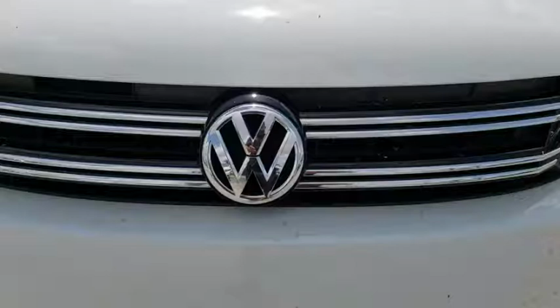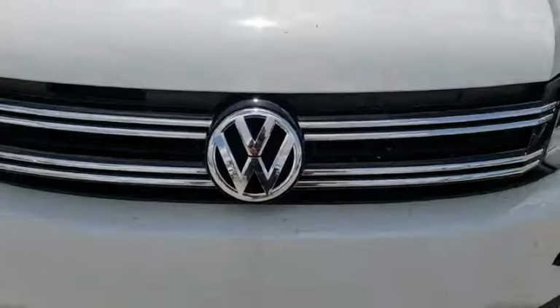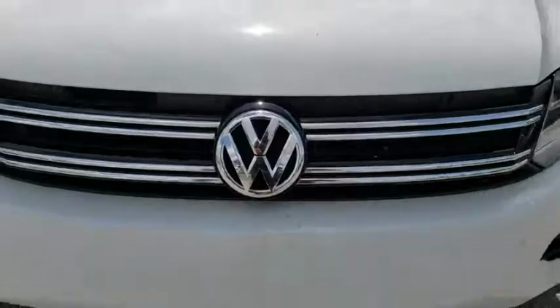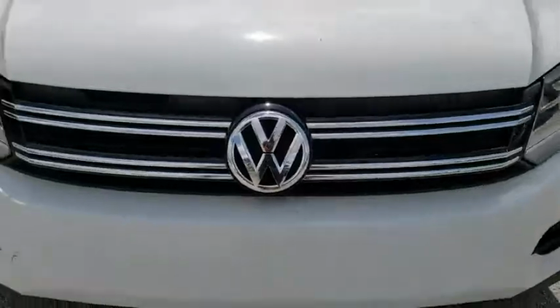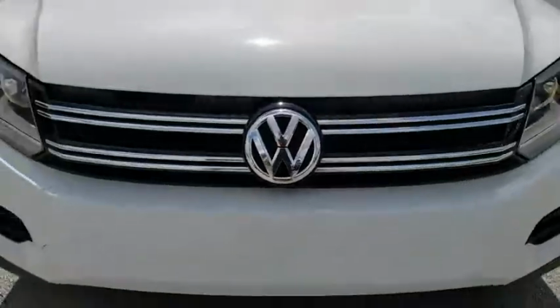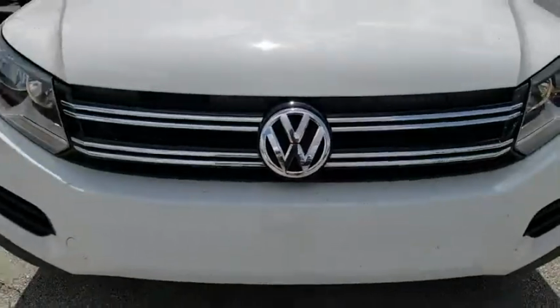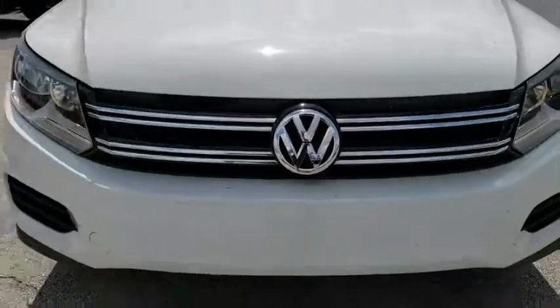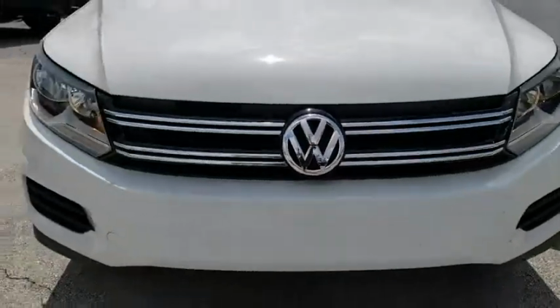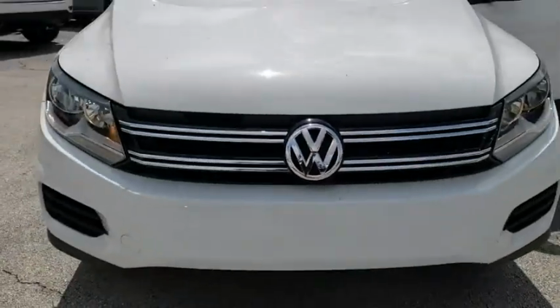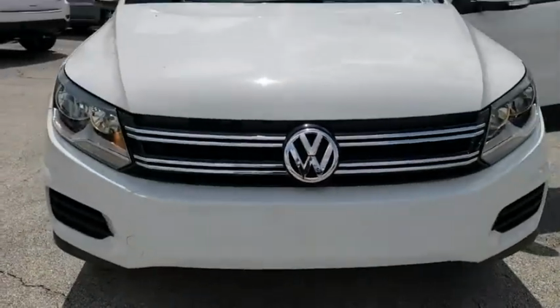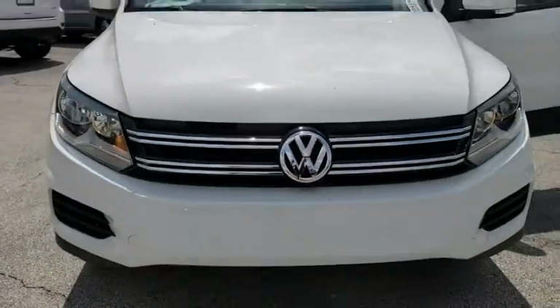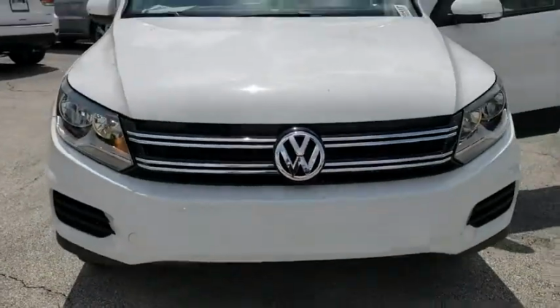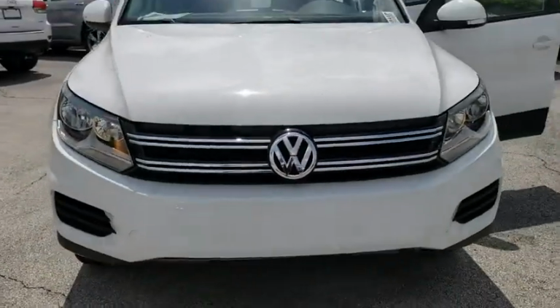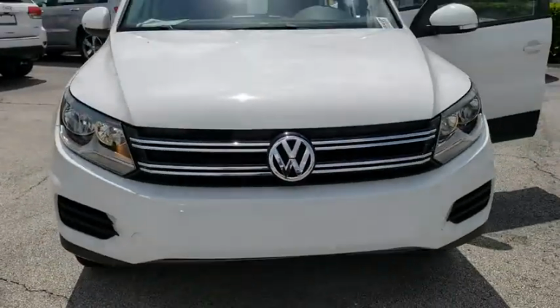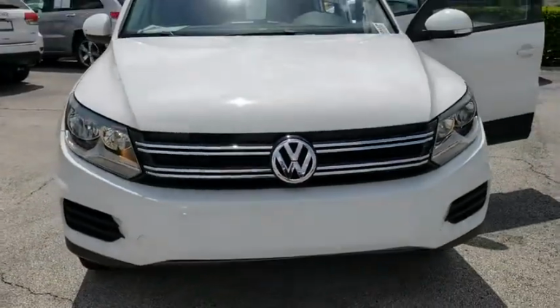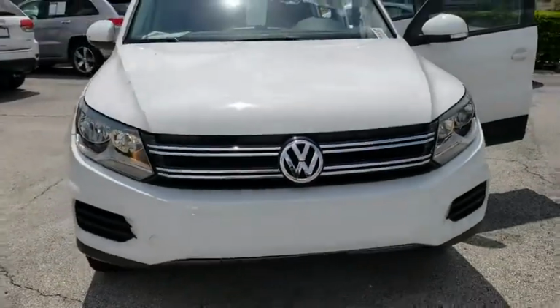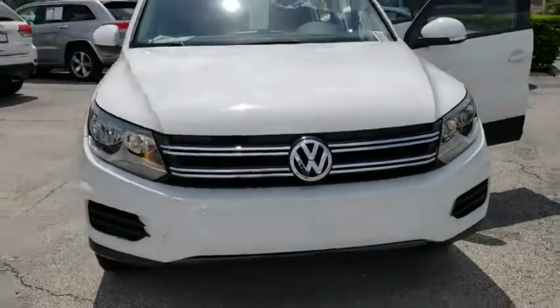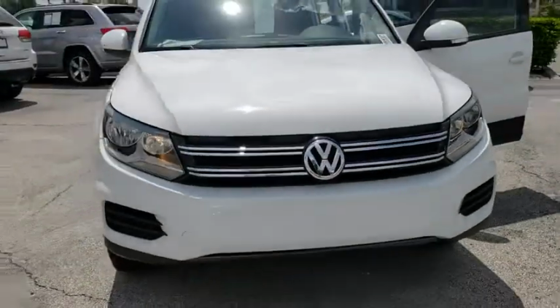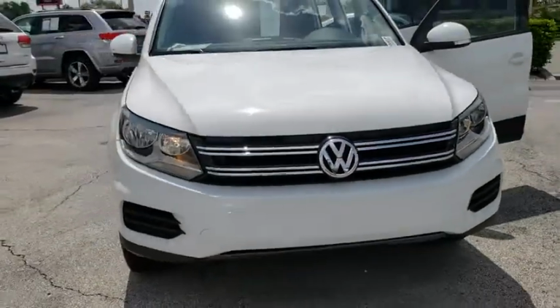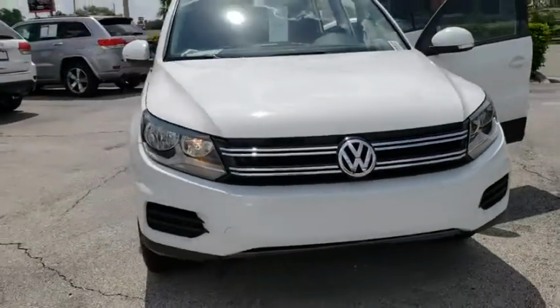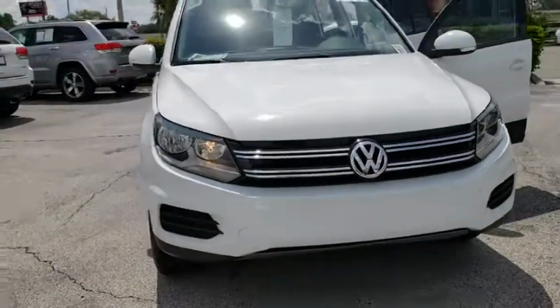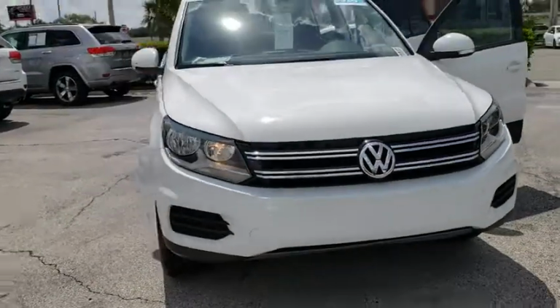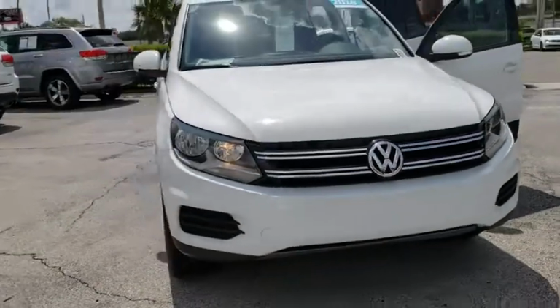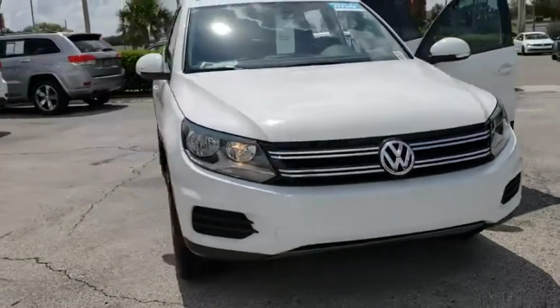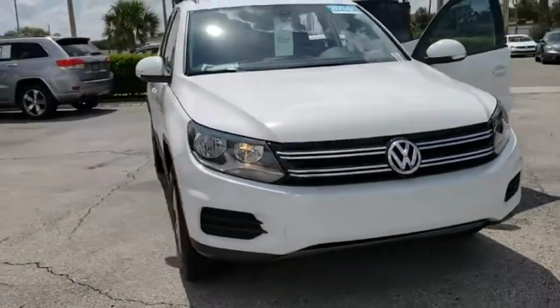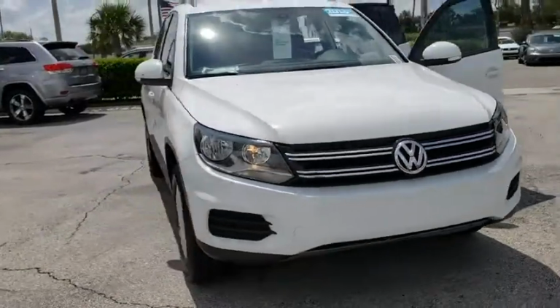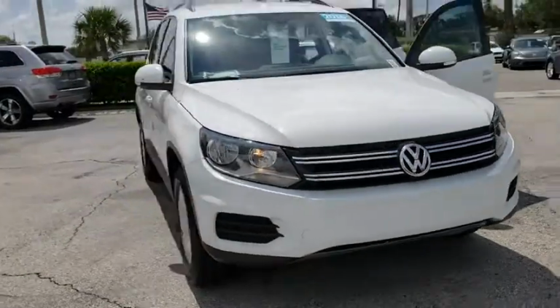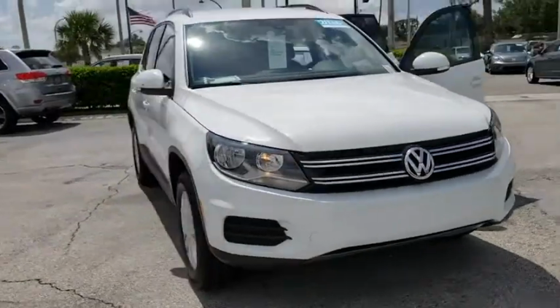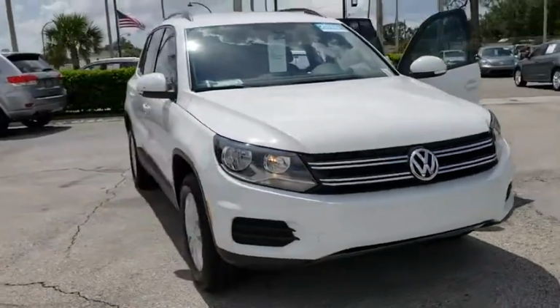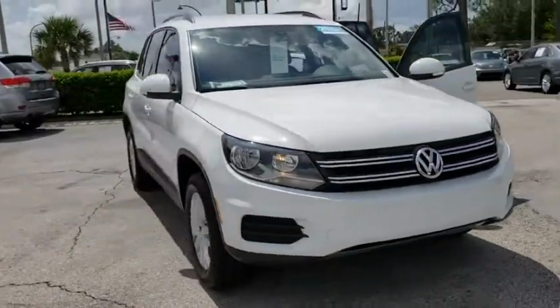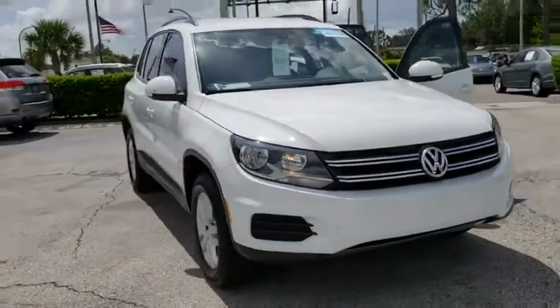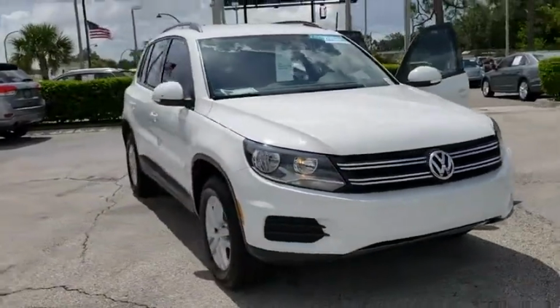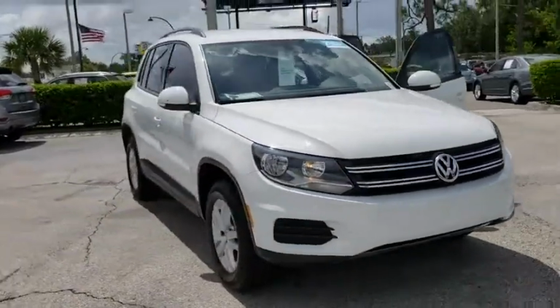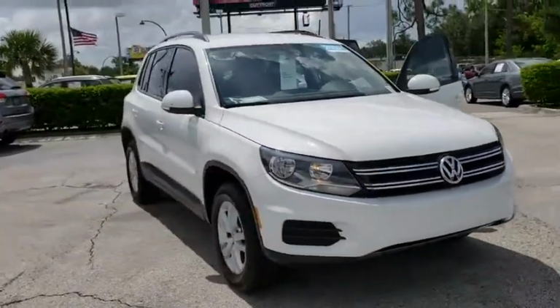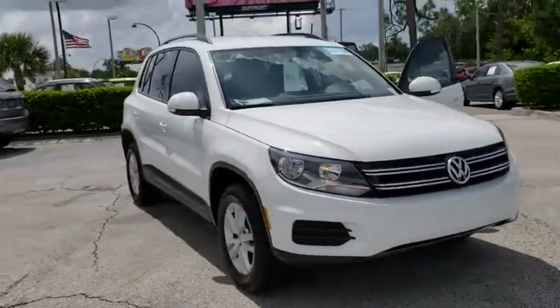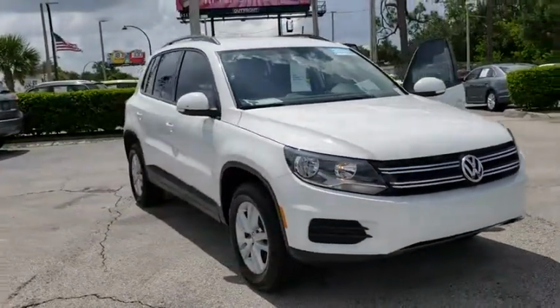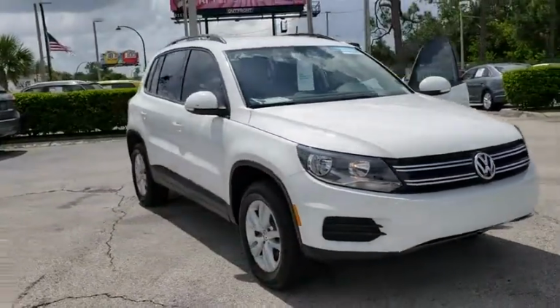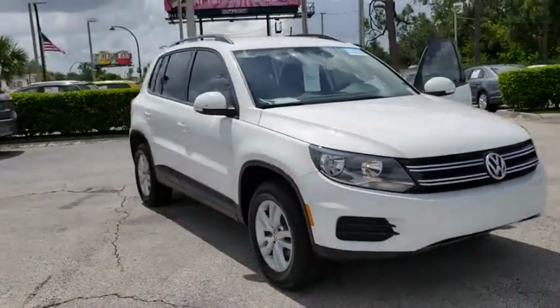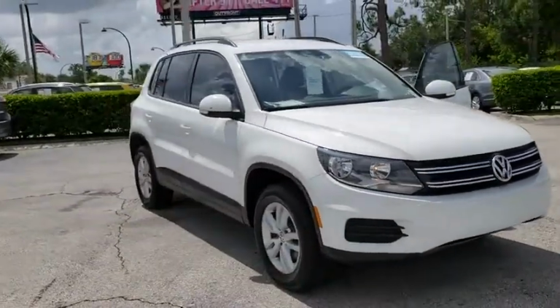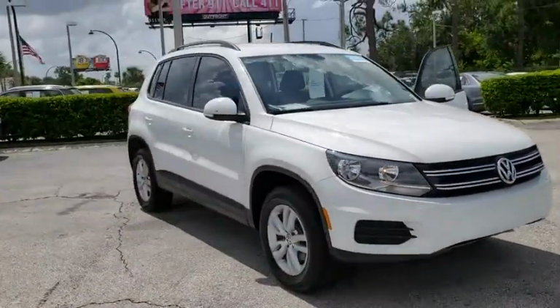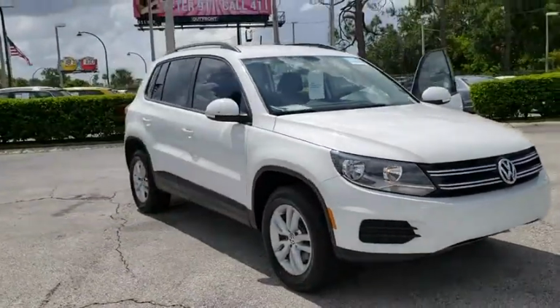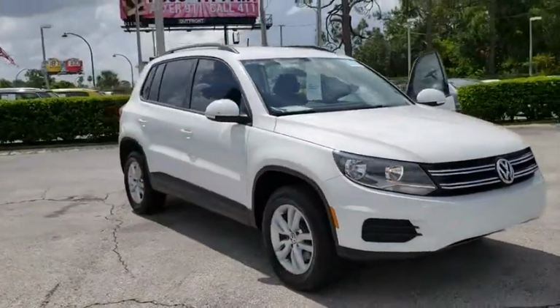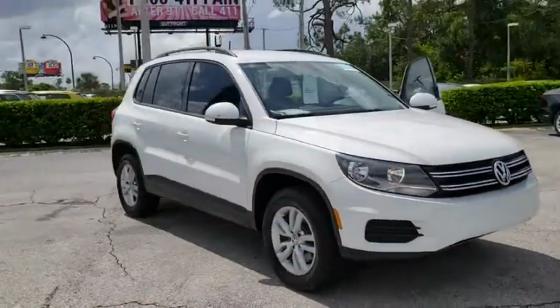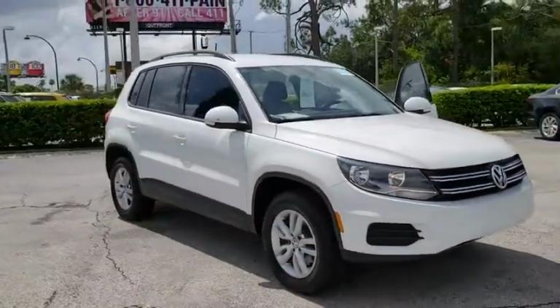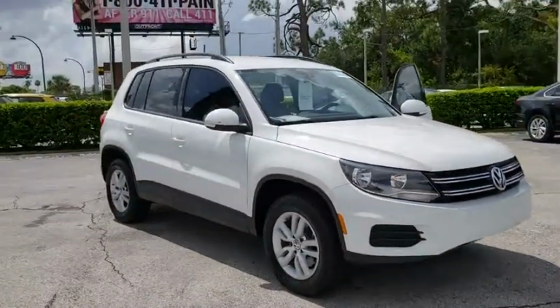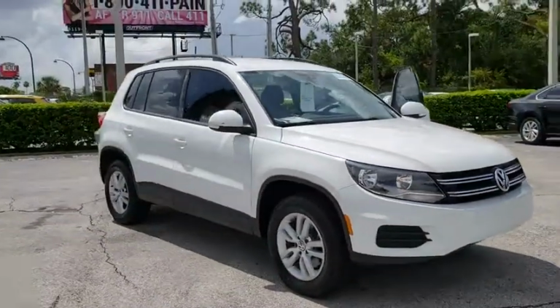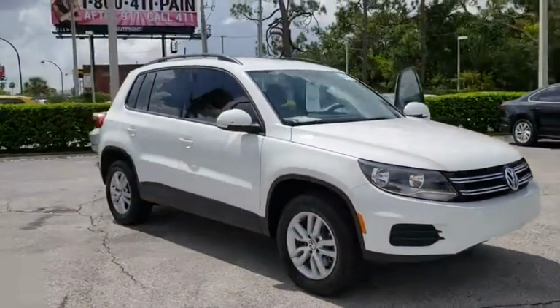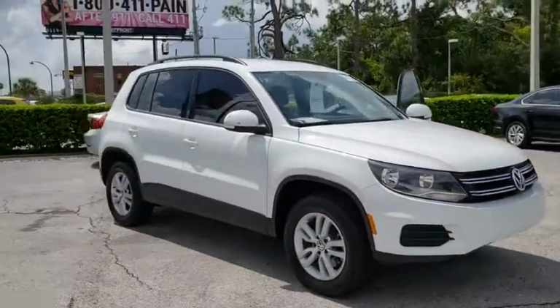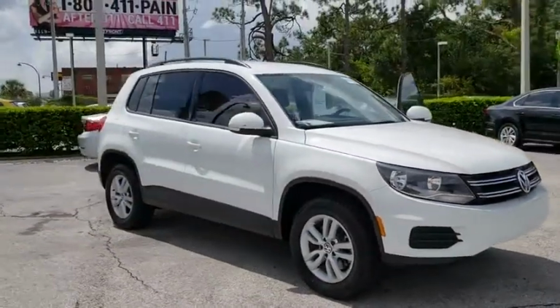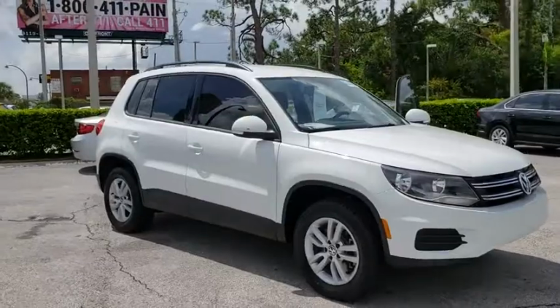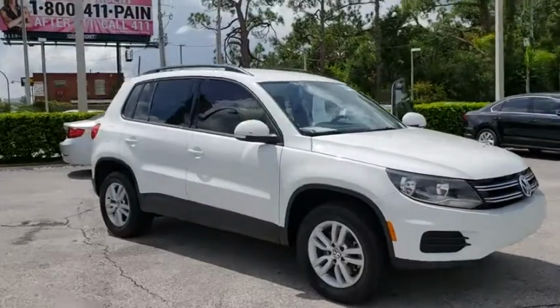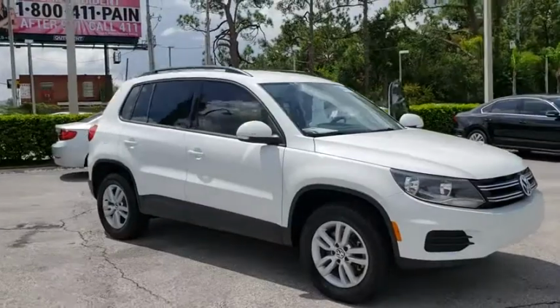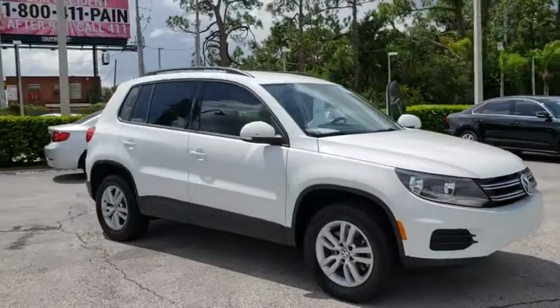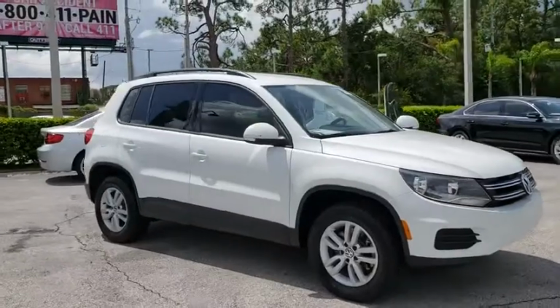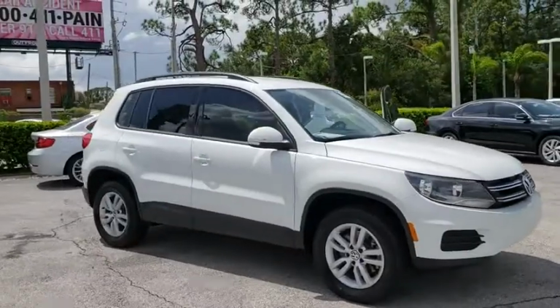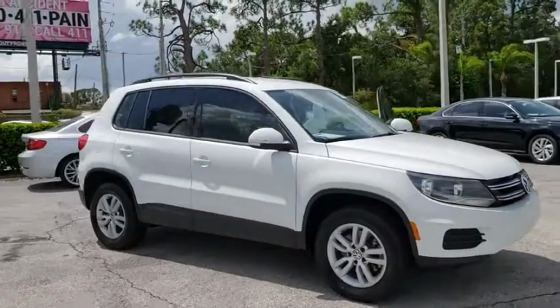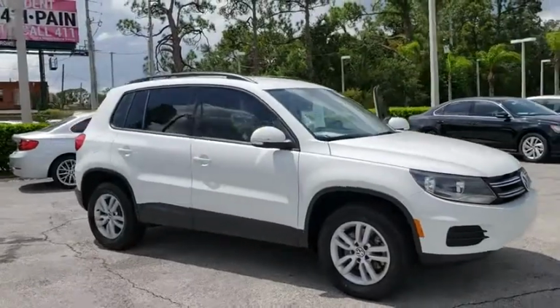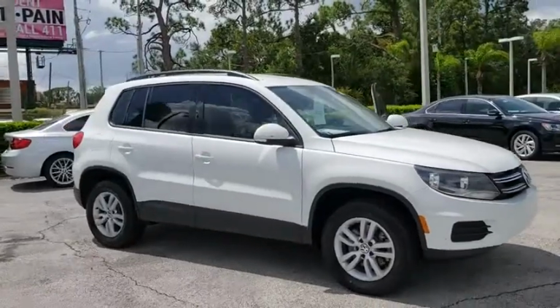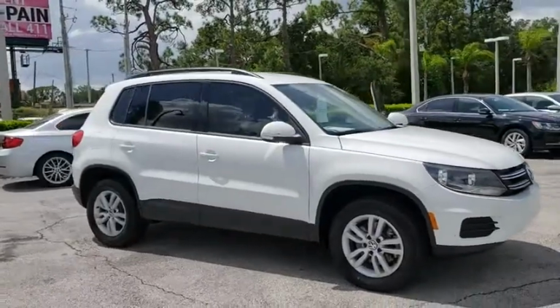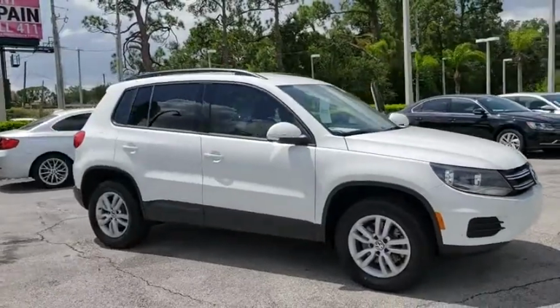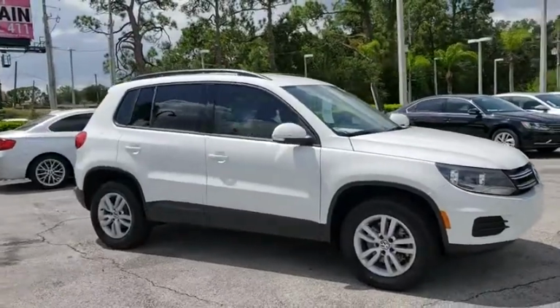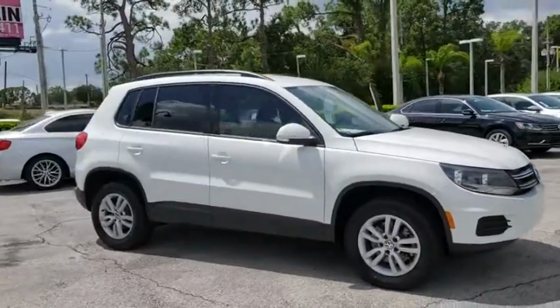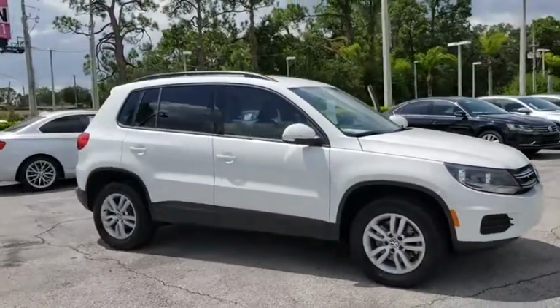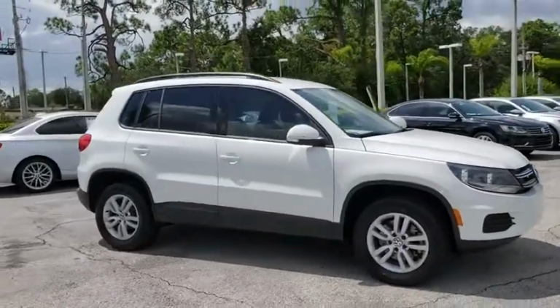The 2016 Volkswagen Tiguan. With Volkswagen Tiguan, it's good to be turbo. Turbo with class.